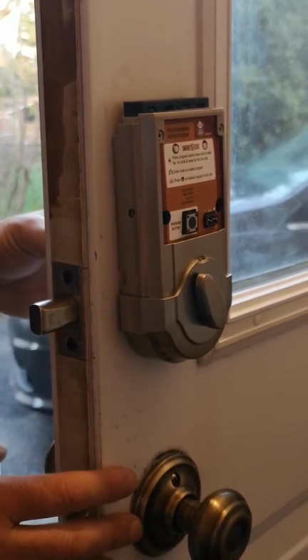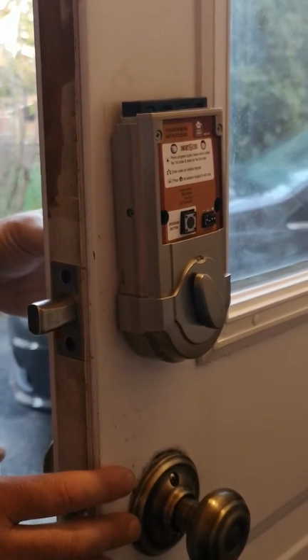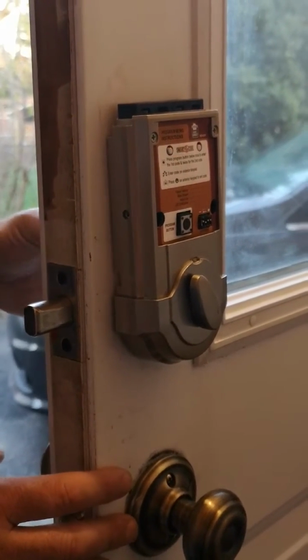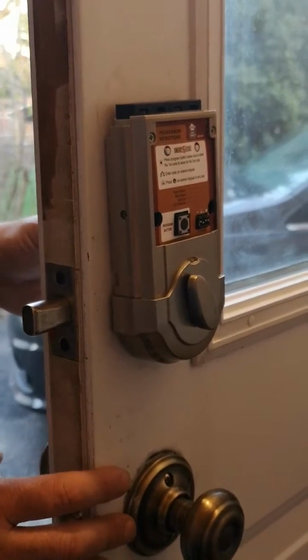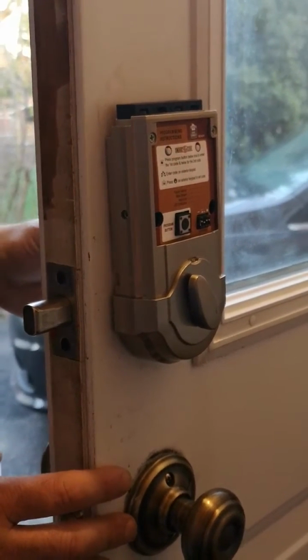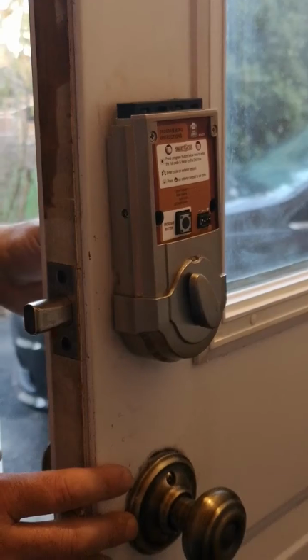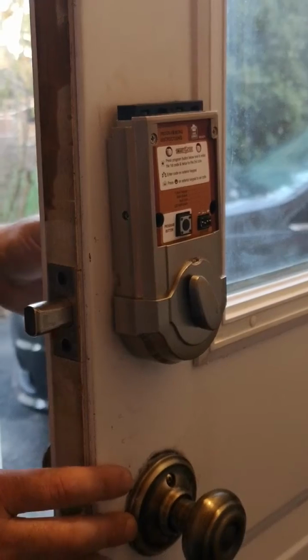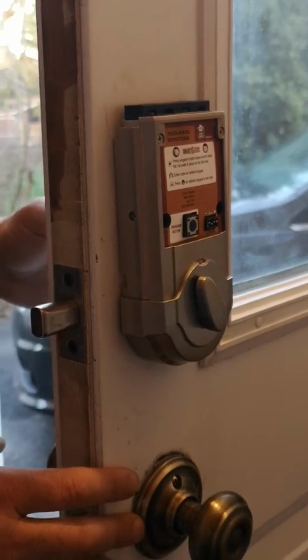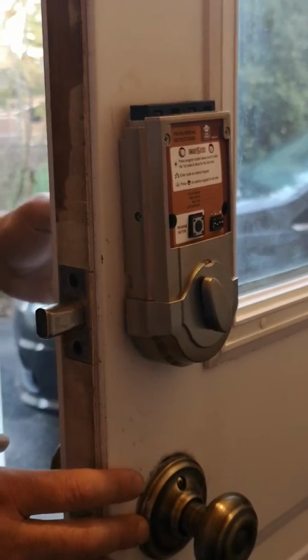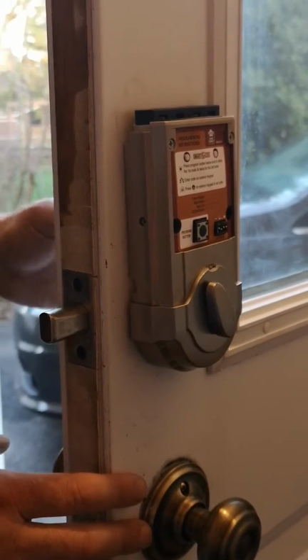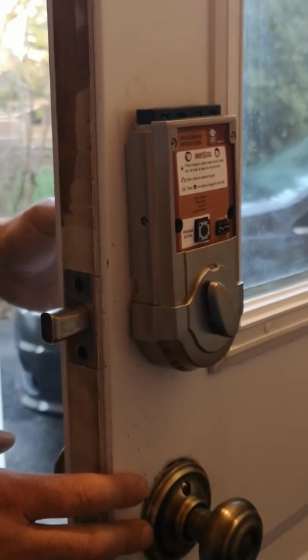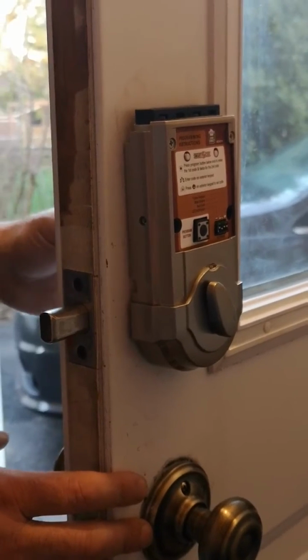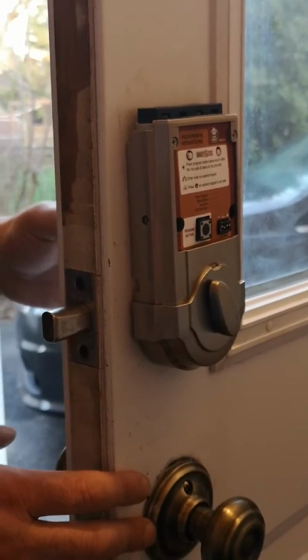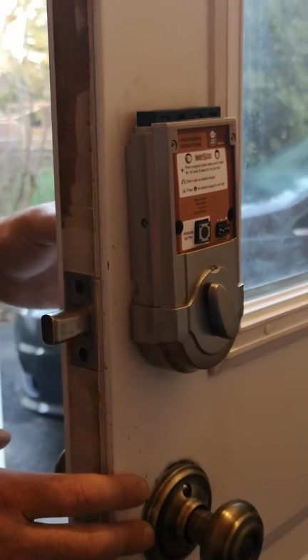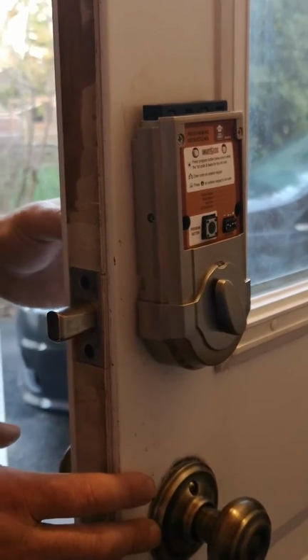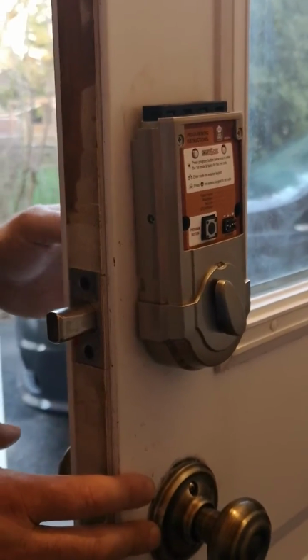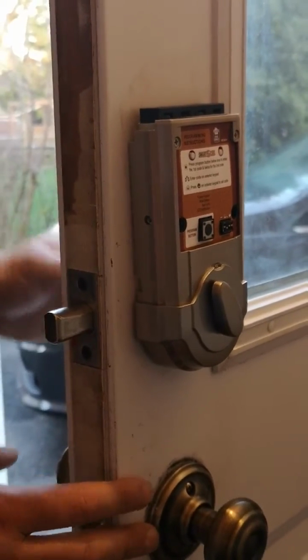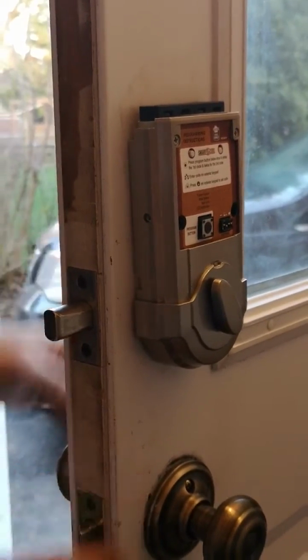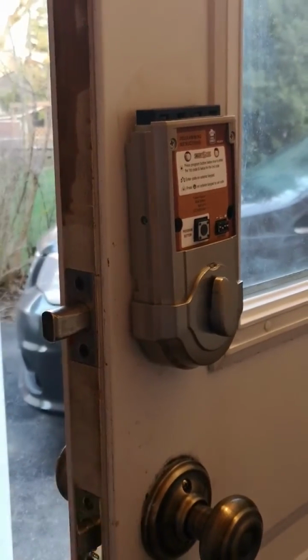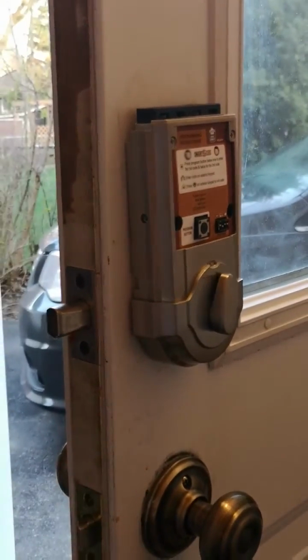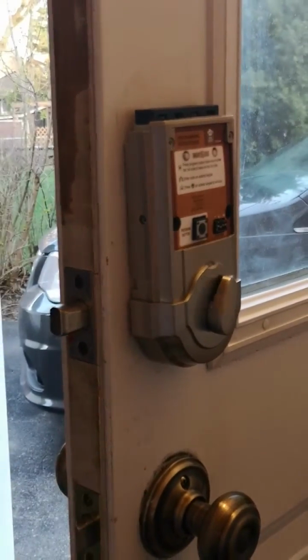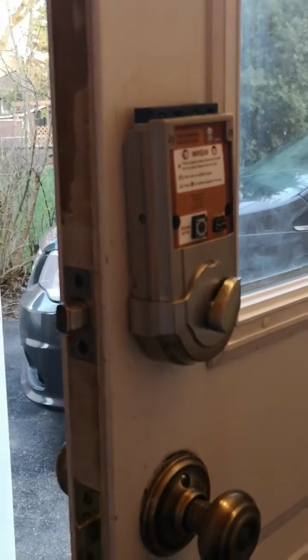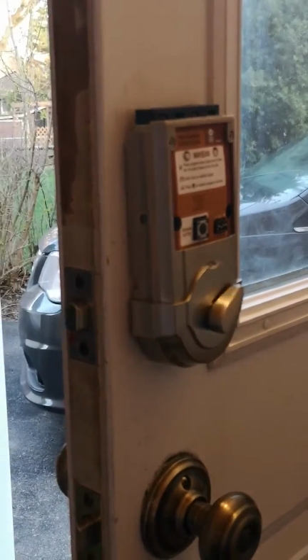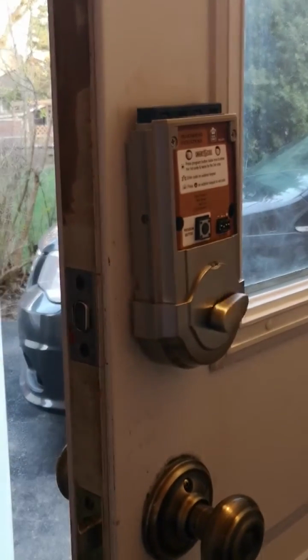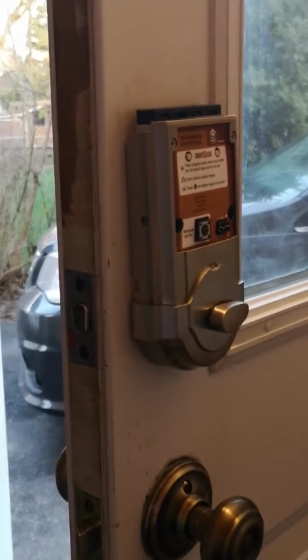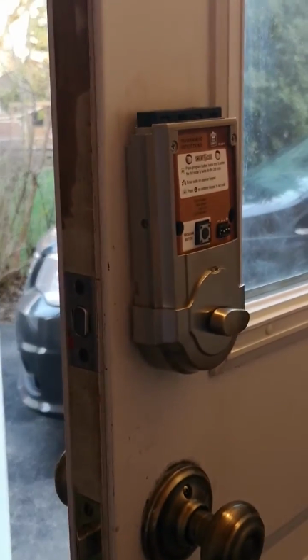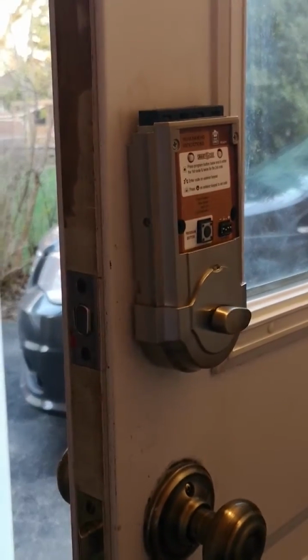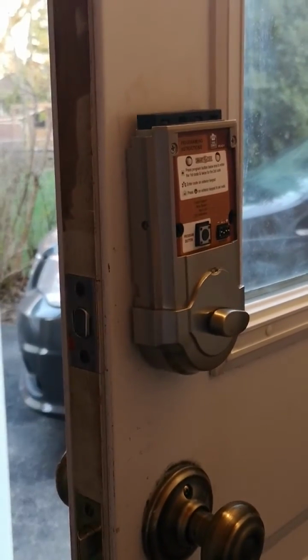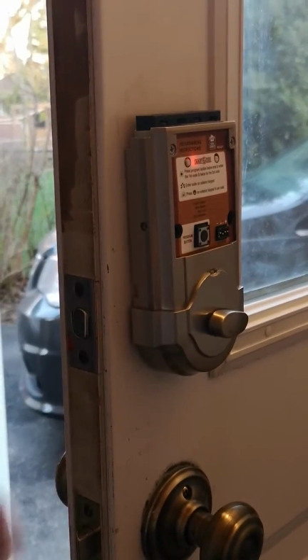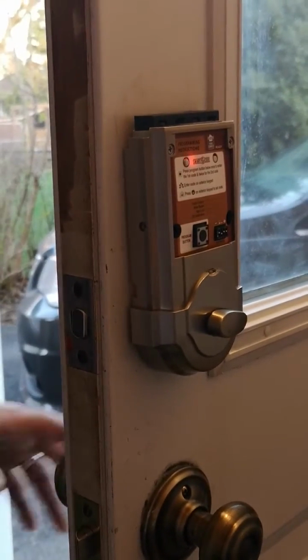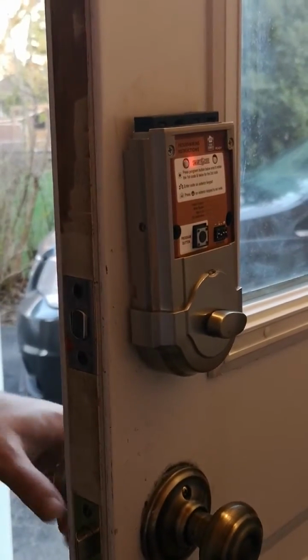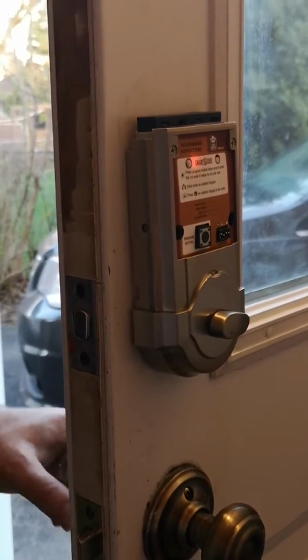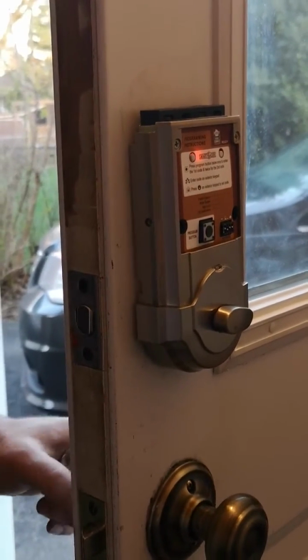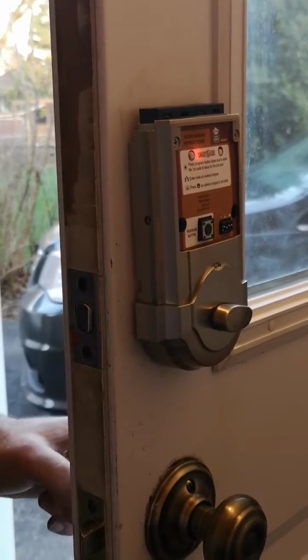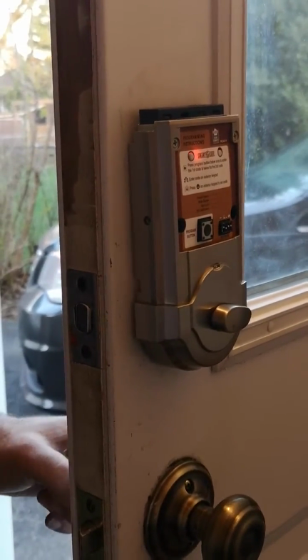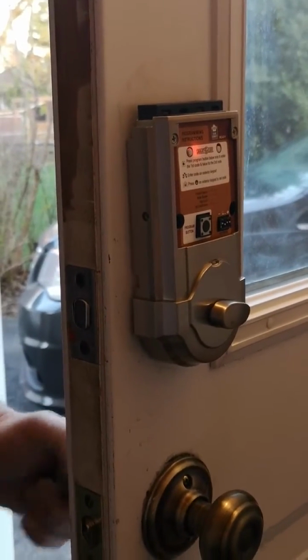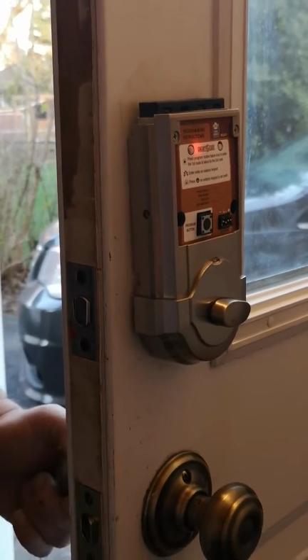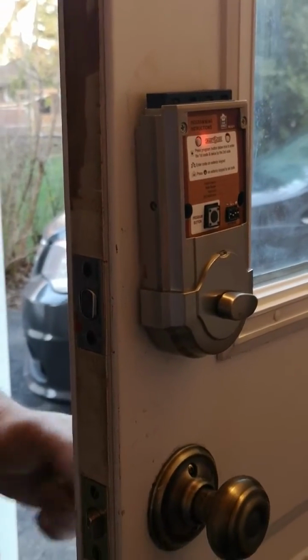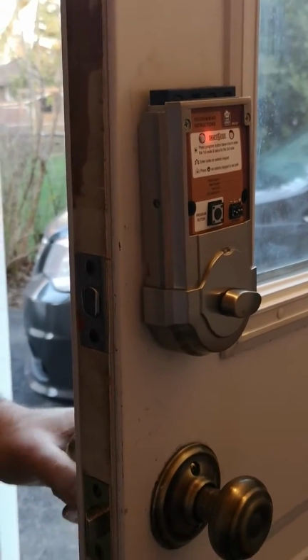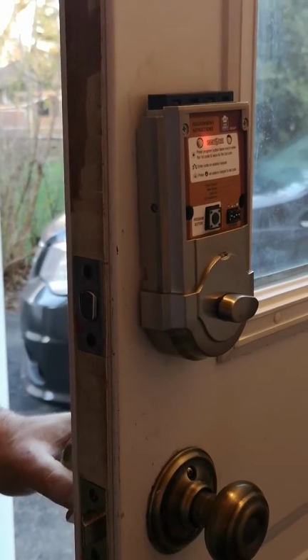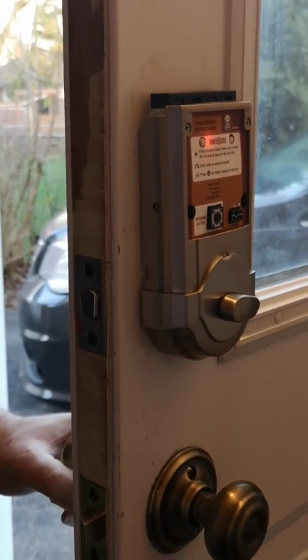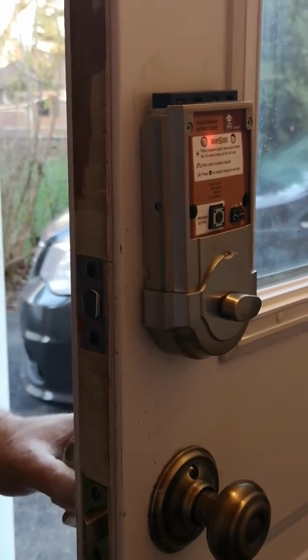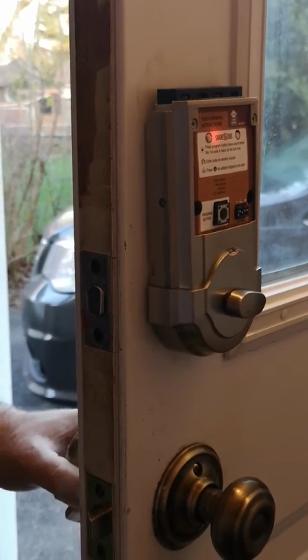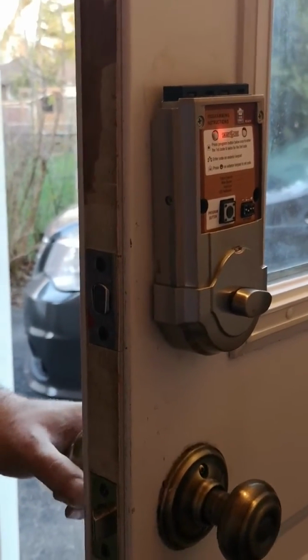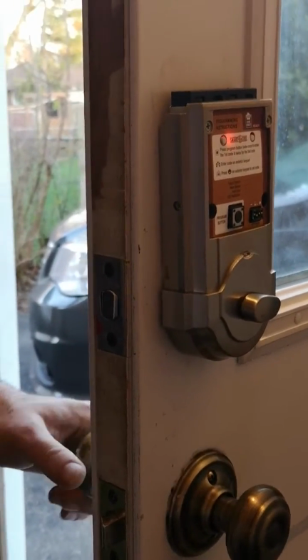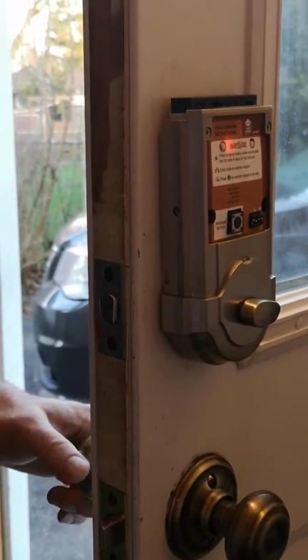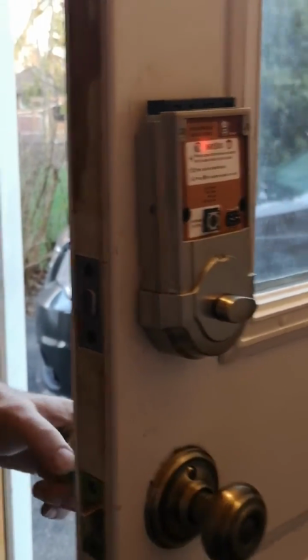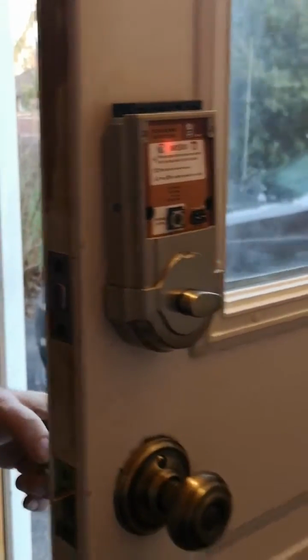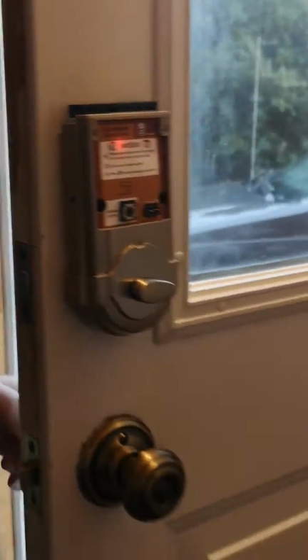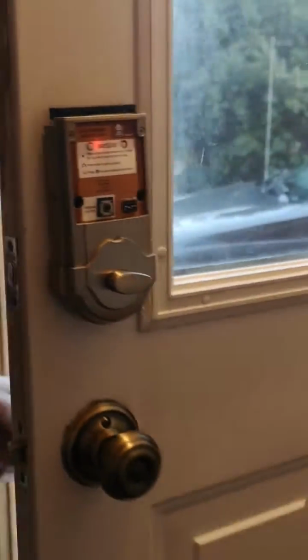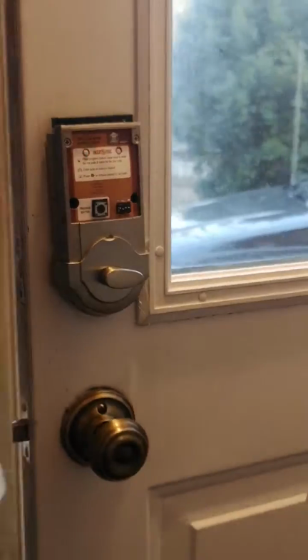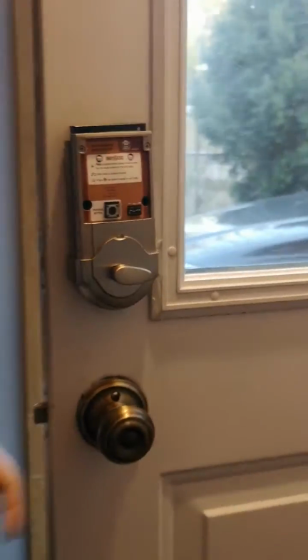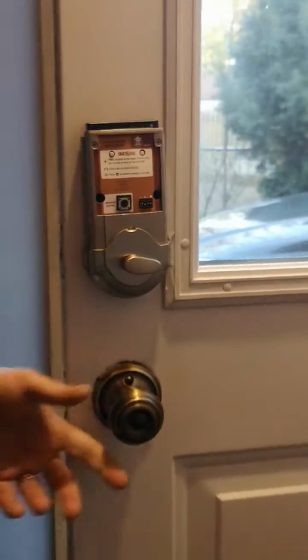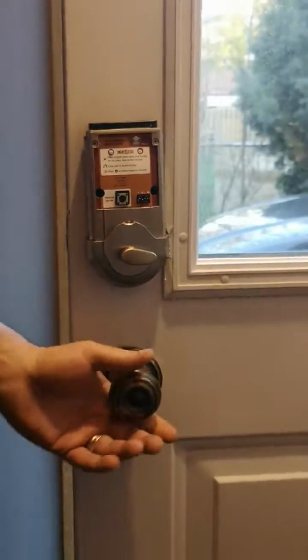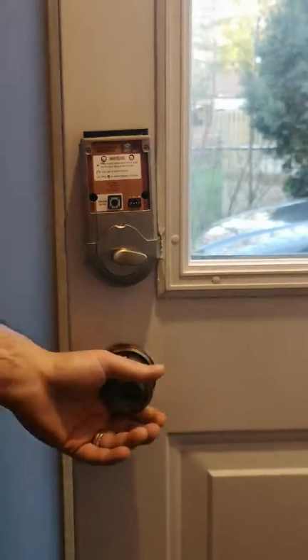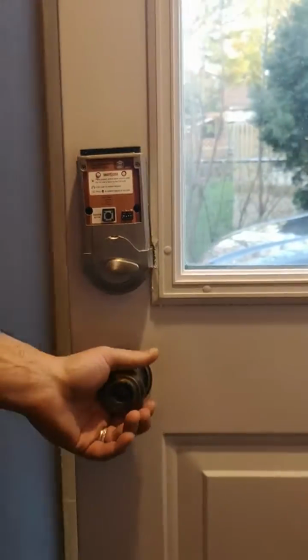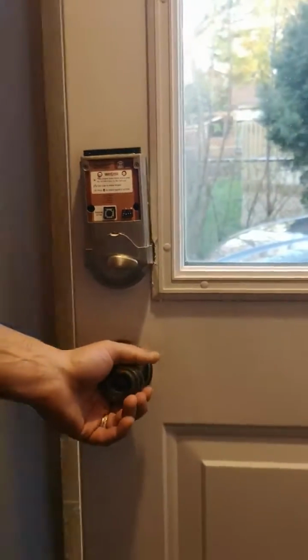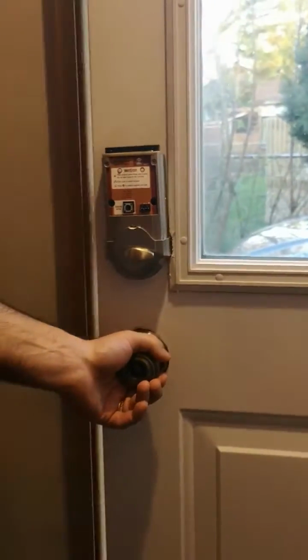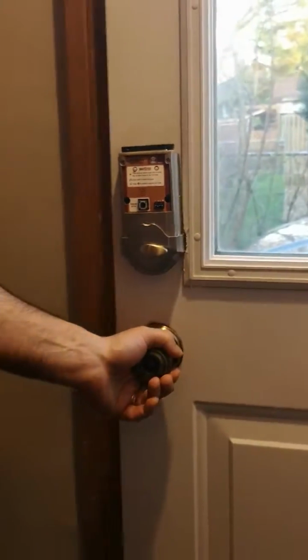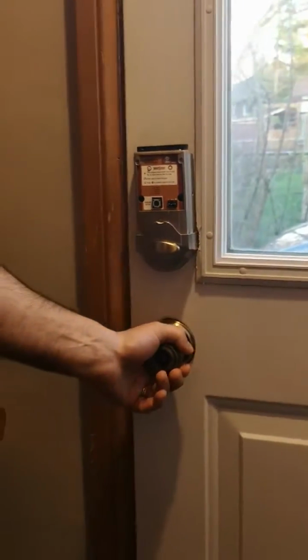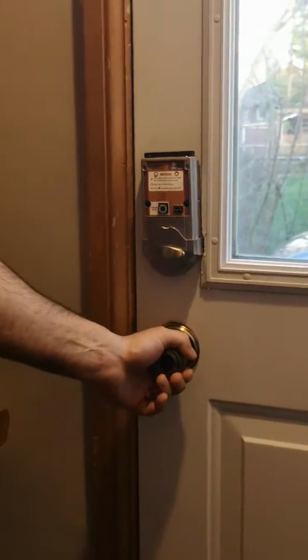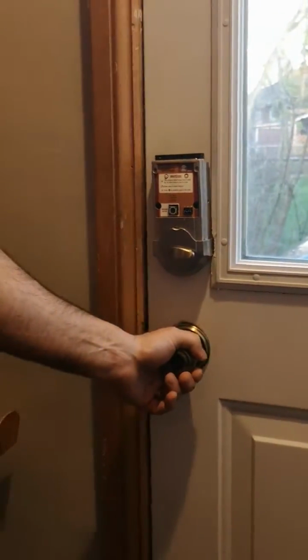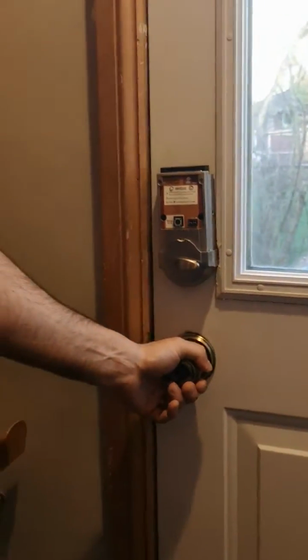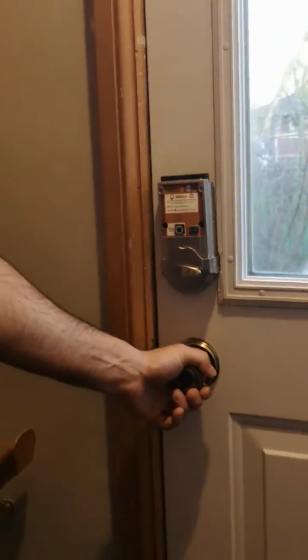Perfect. There we go. Now you know it's going to work — it's handed. Thank you very much, thanks for watching.